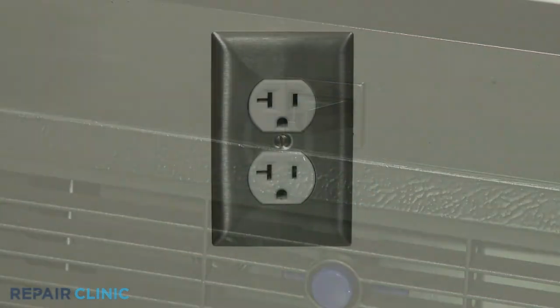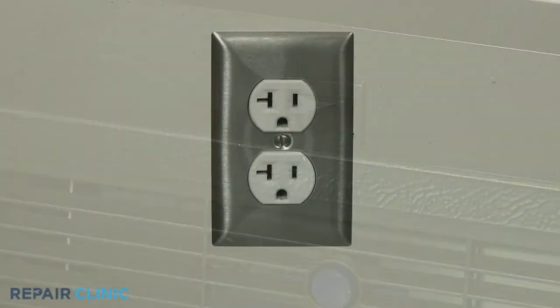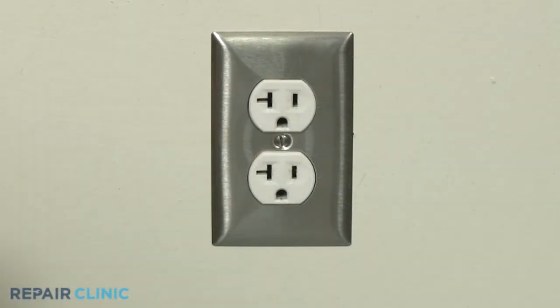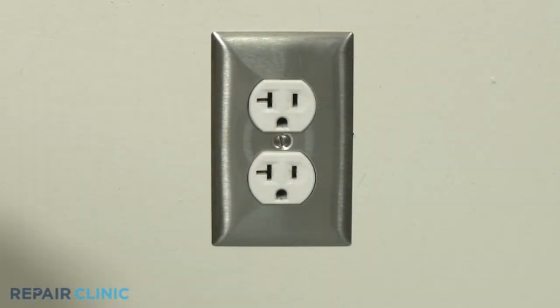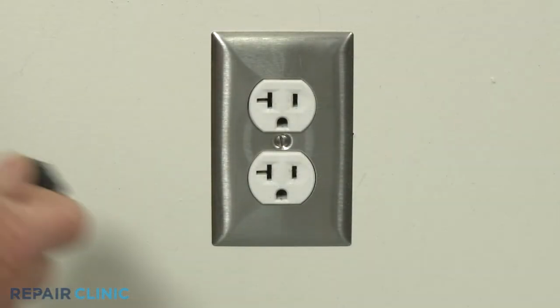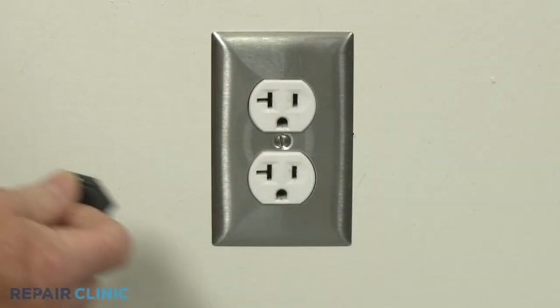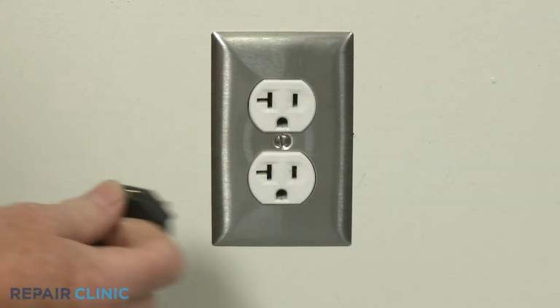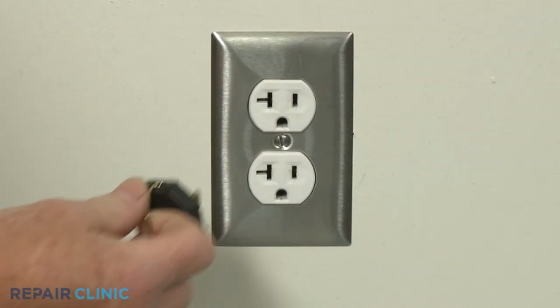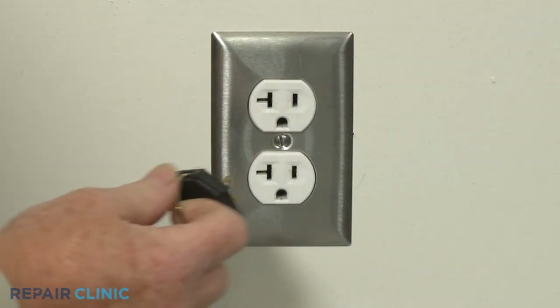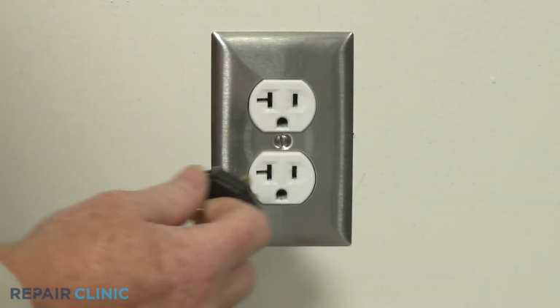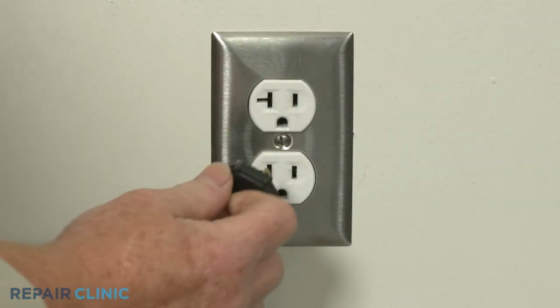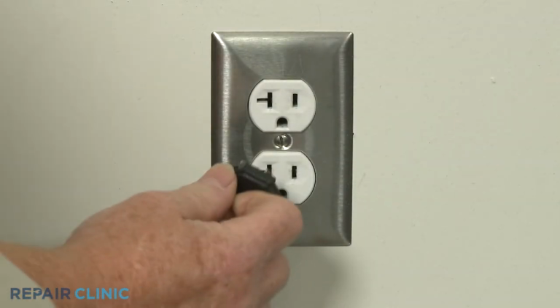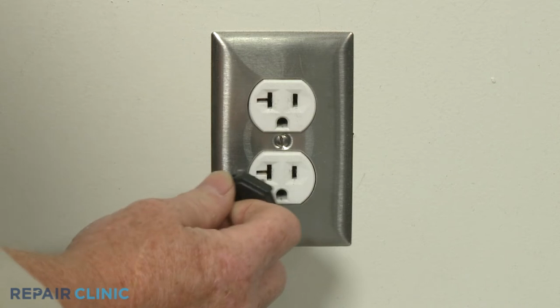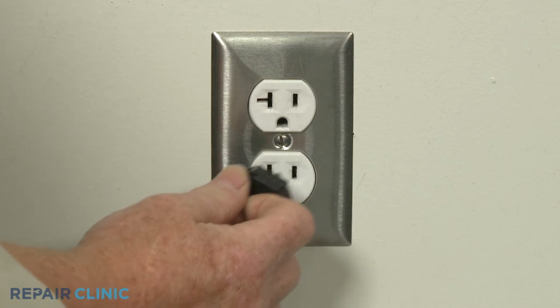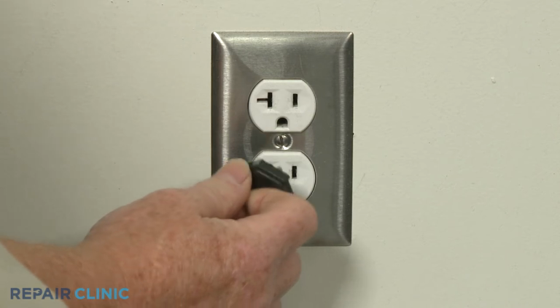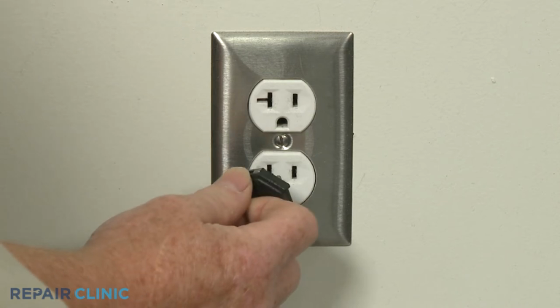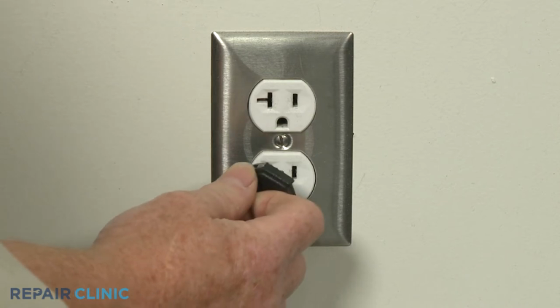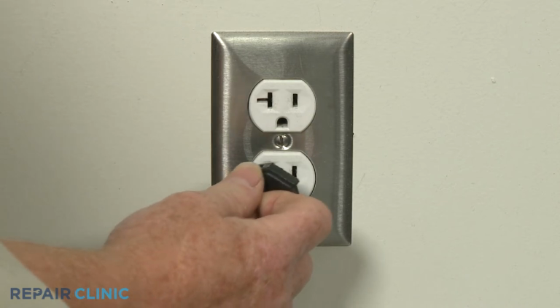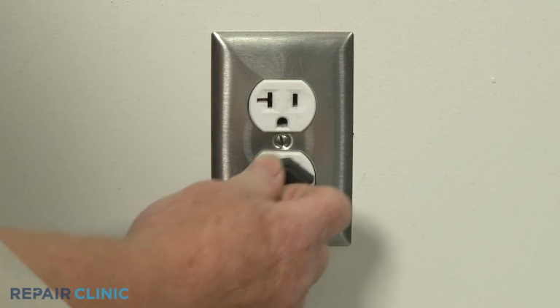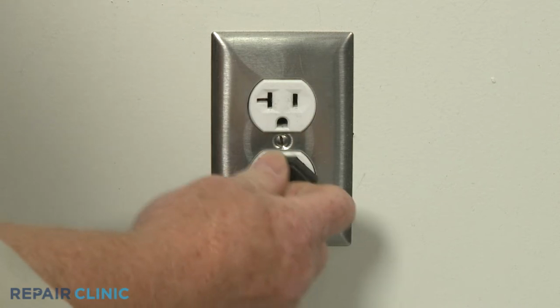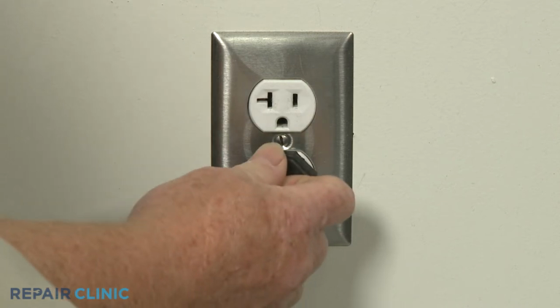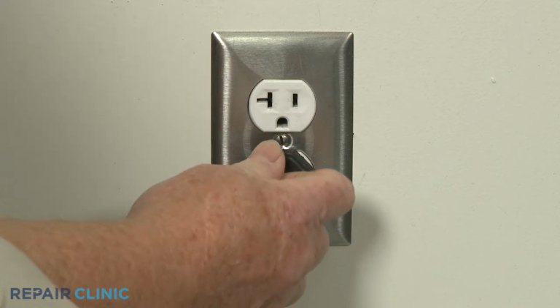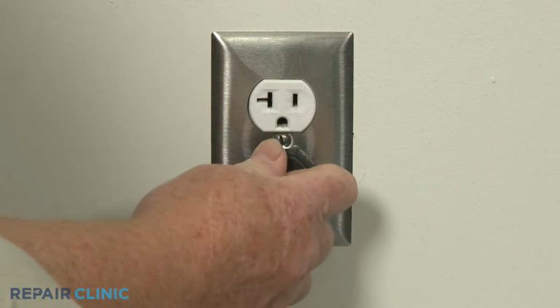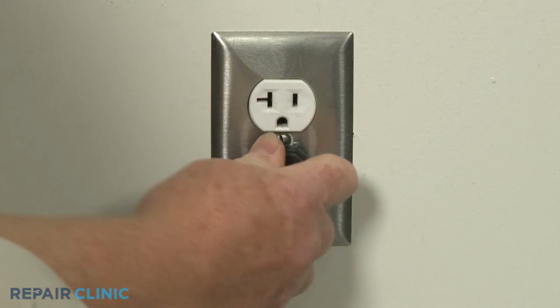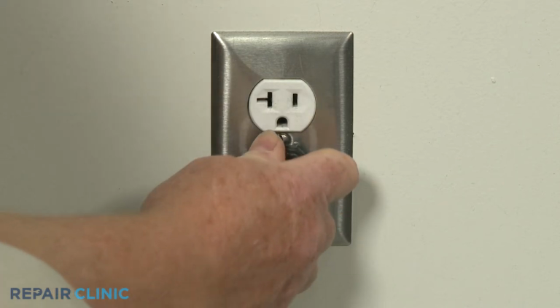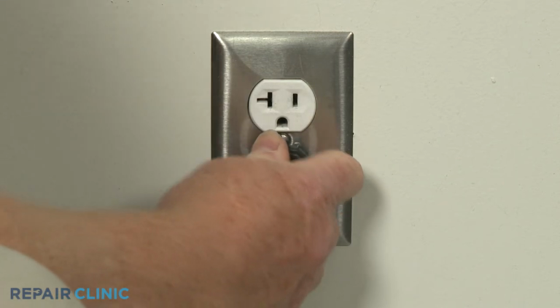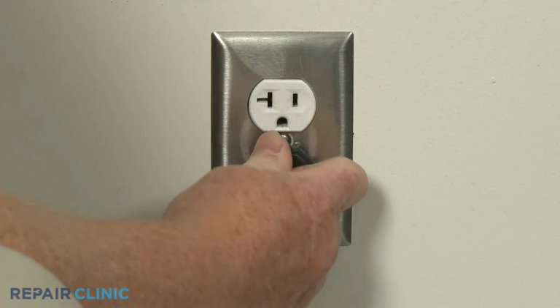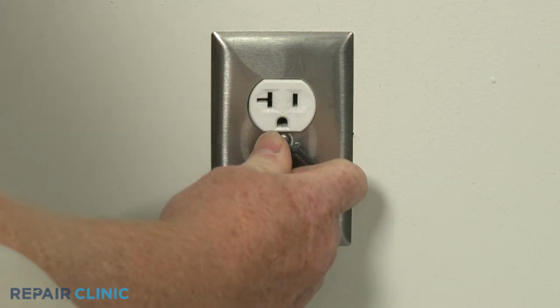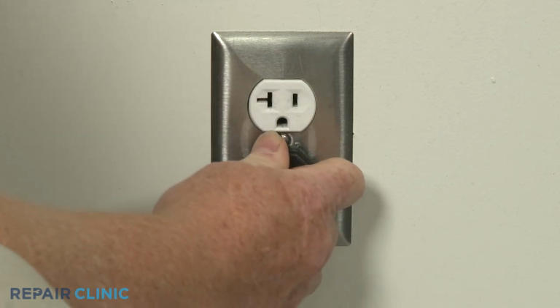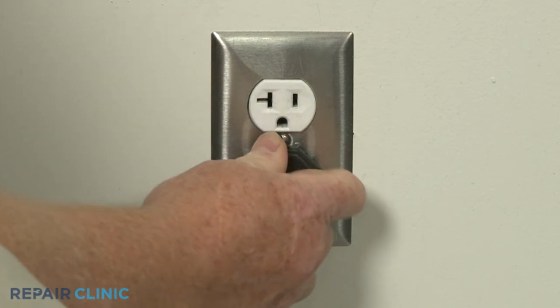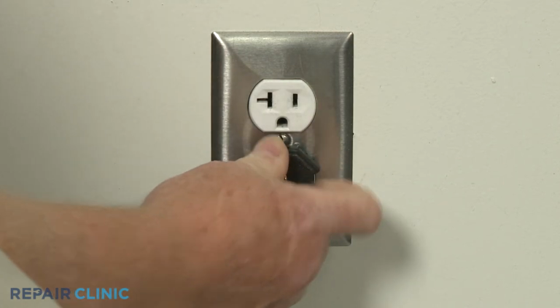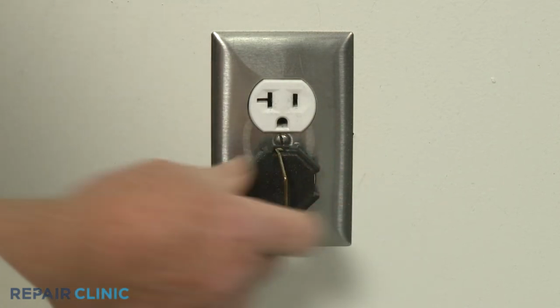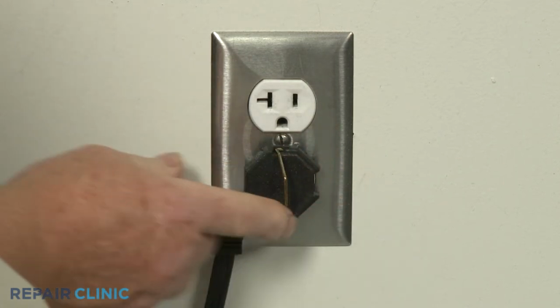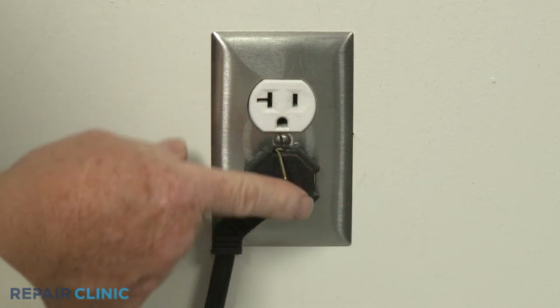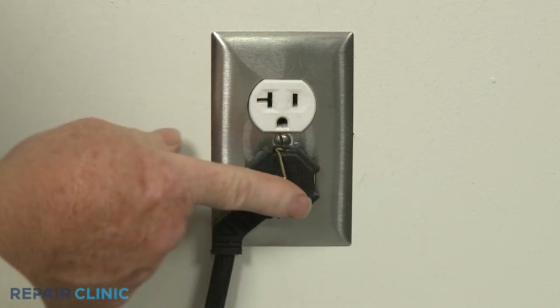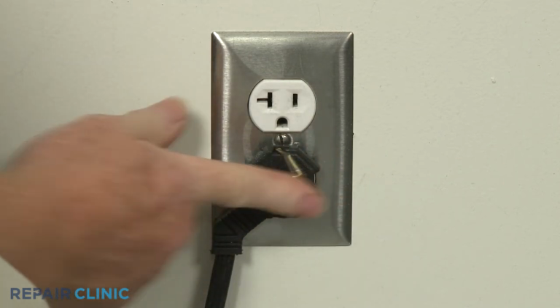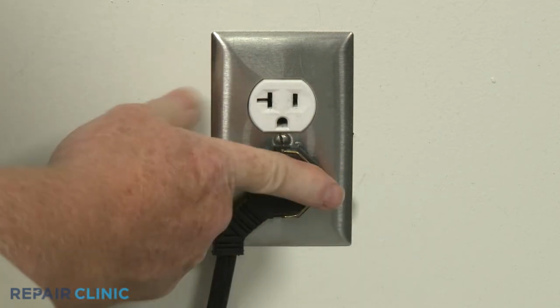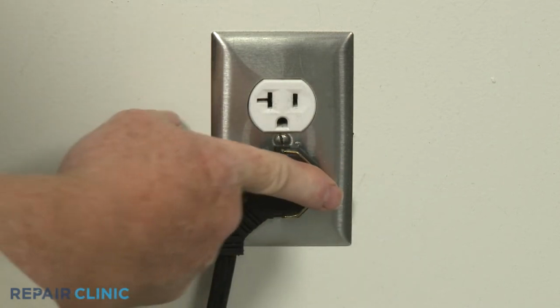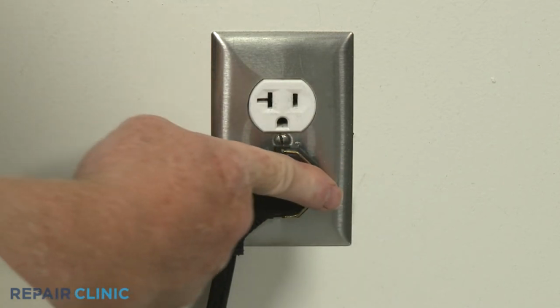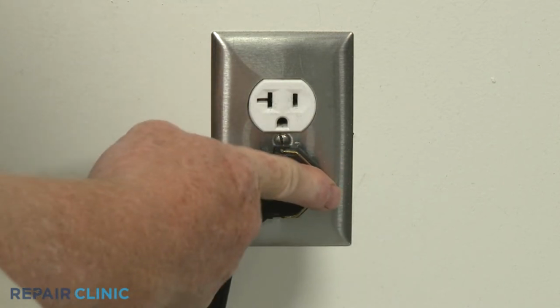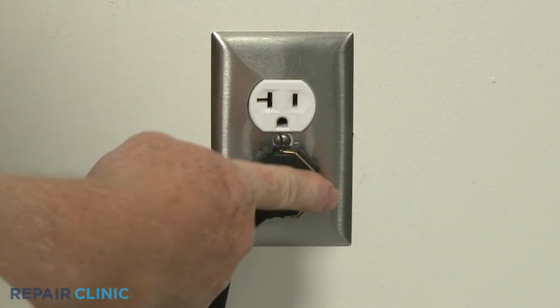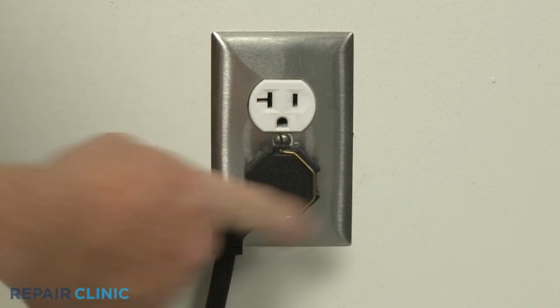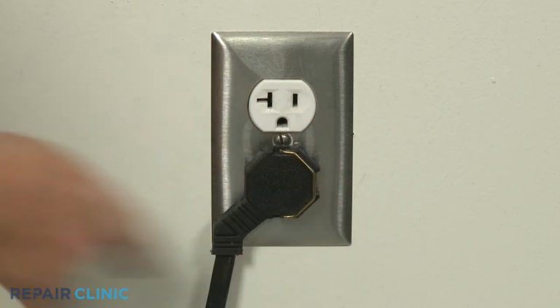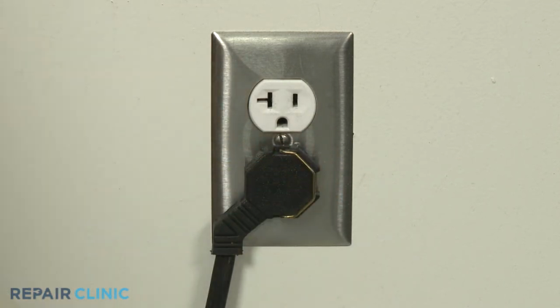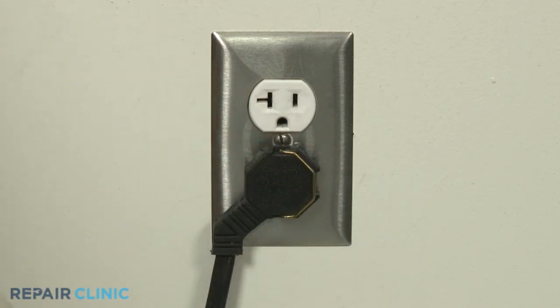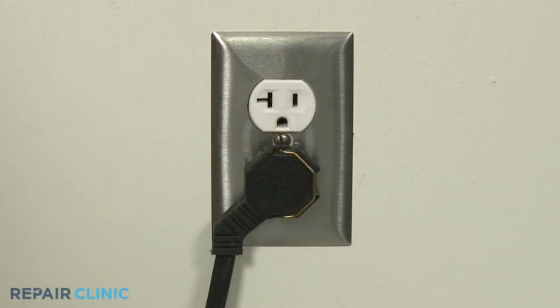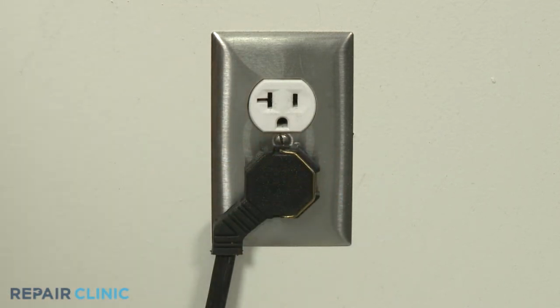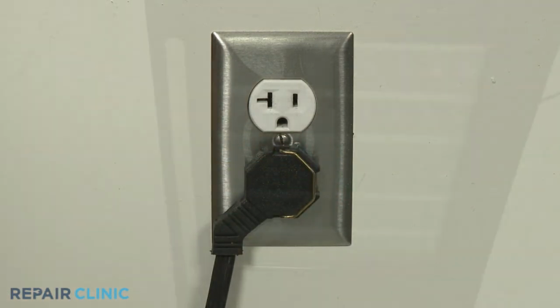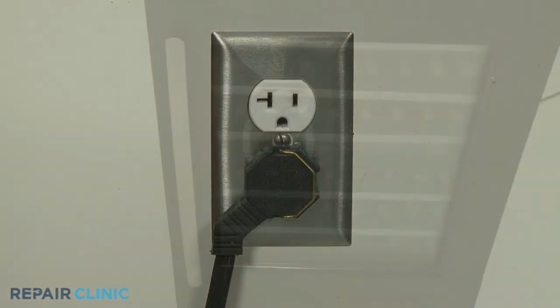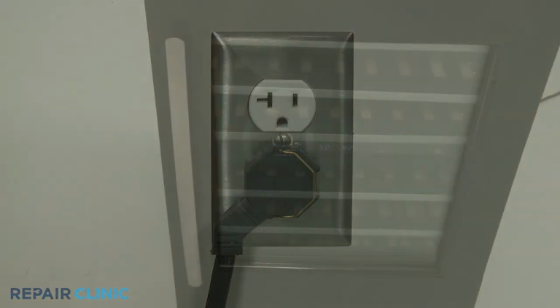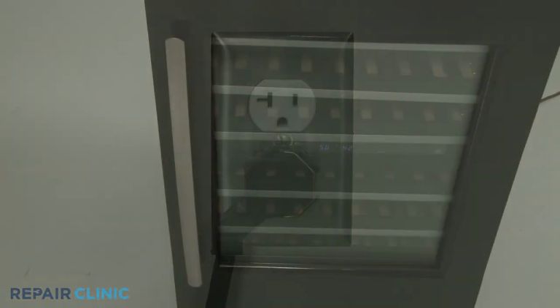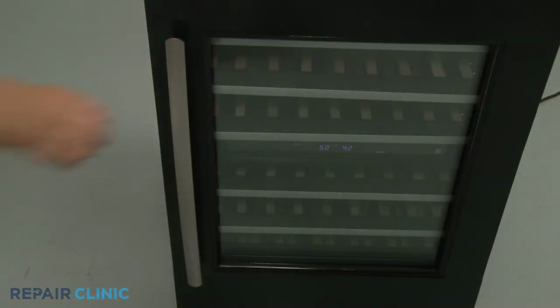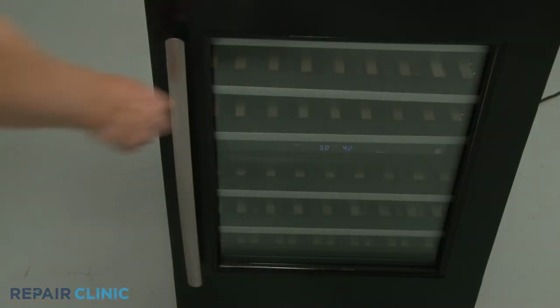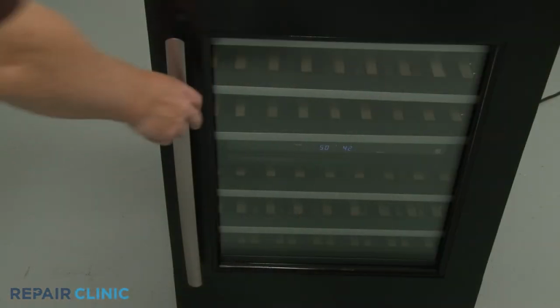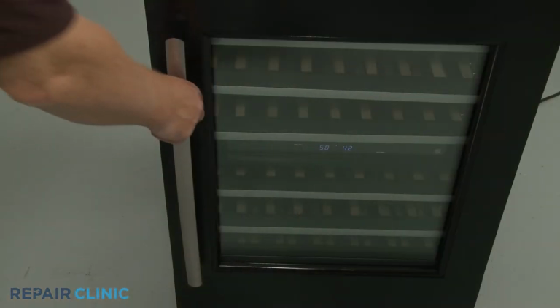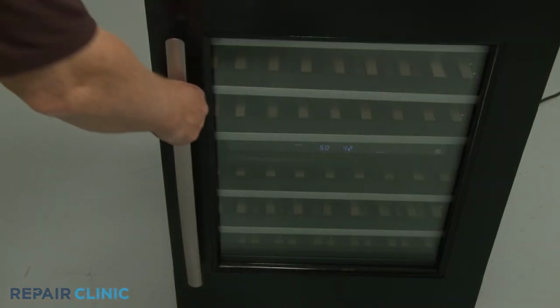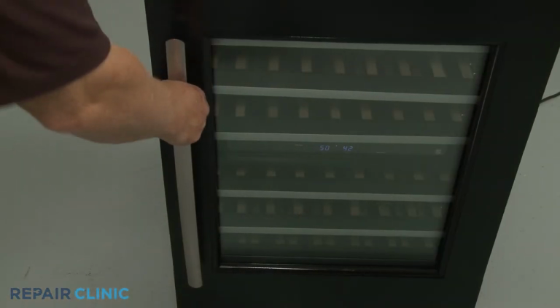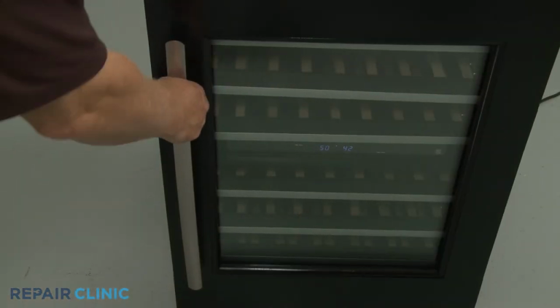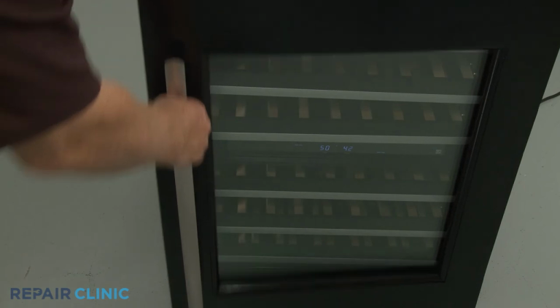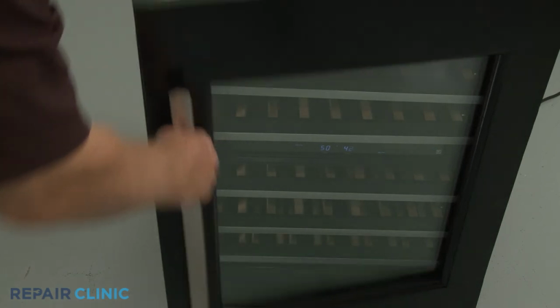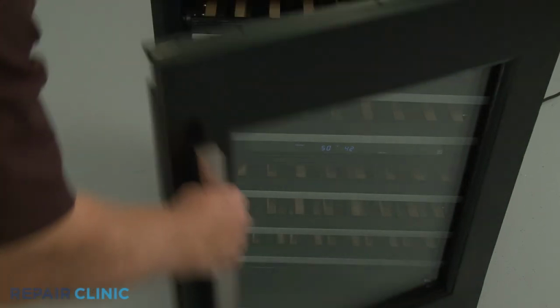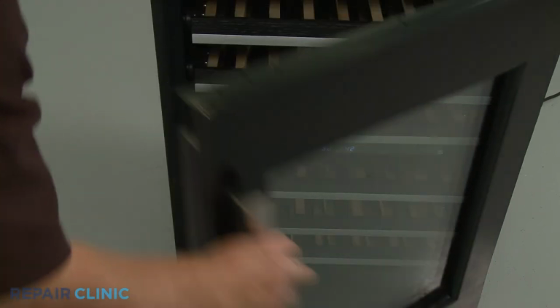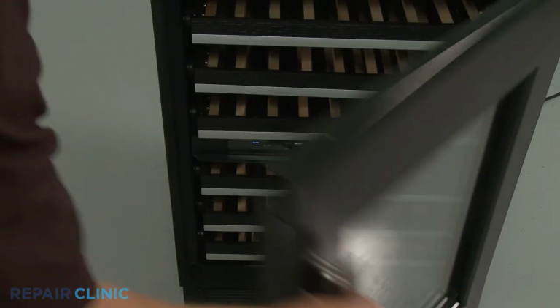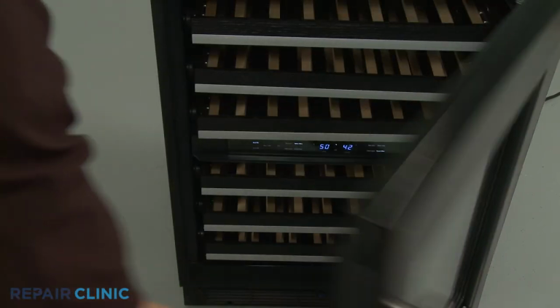Plug the power cord back in or restore the power supply, and your wine cellar should be ready for use.